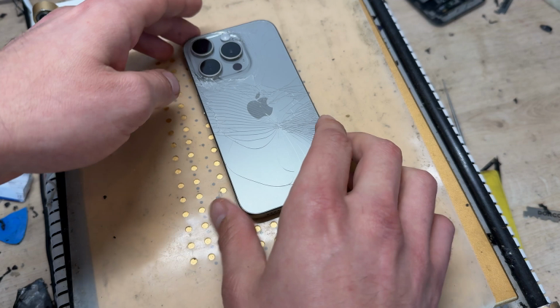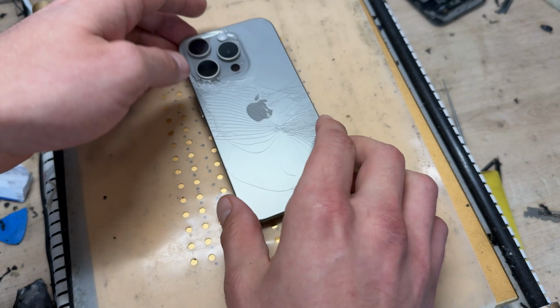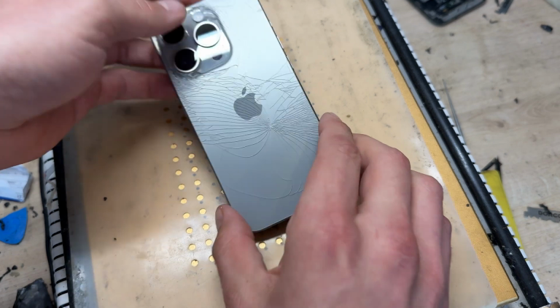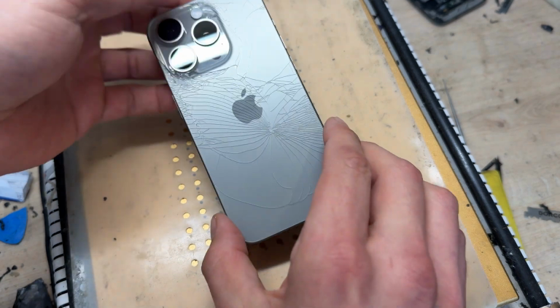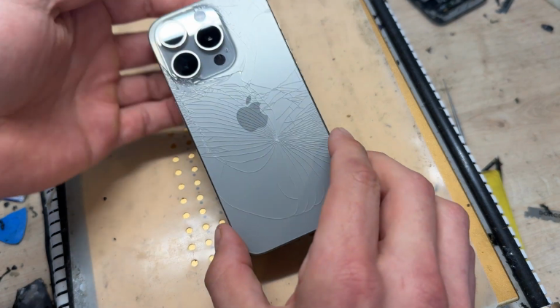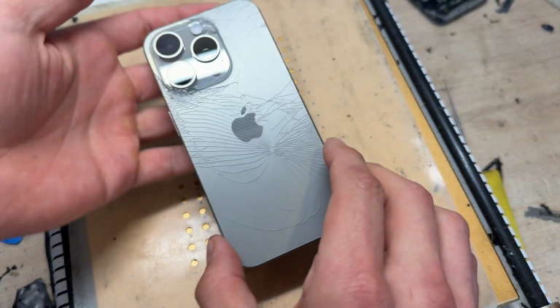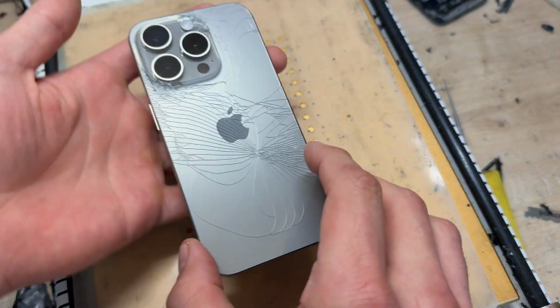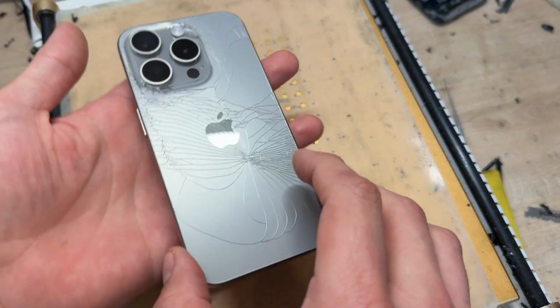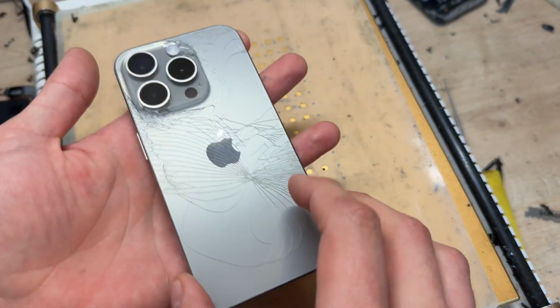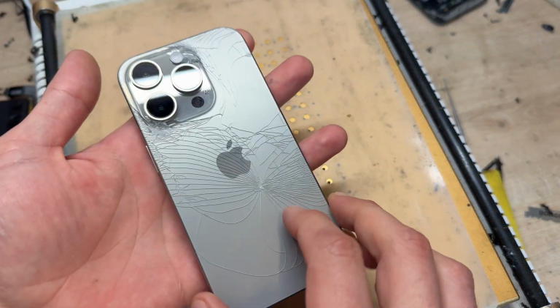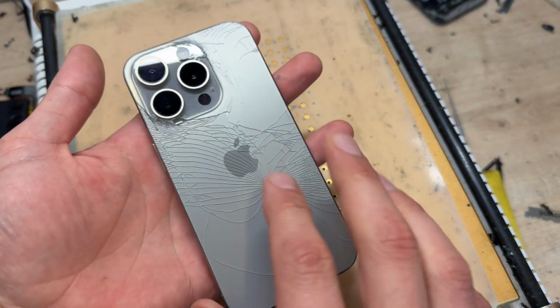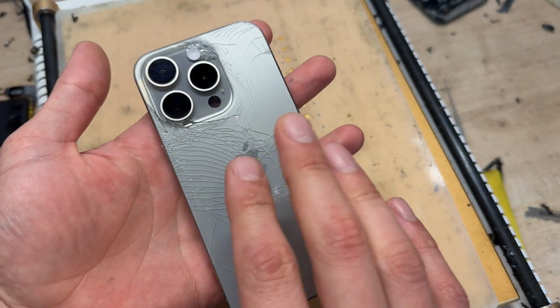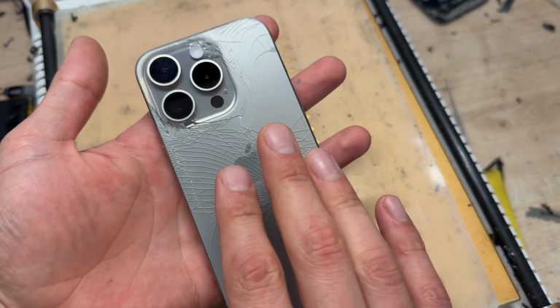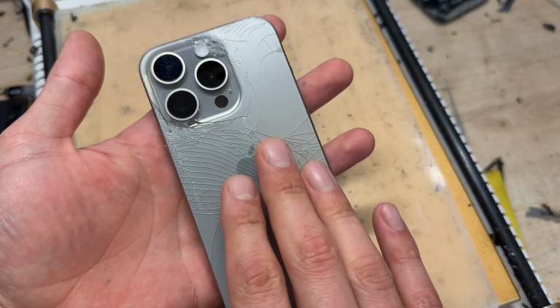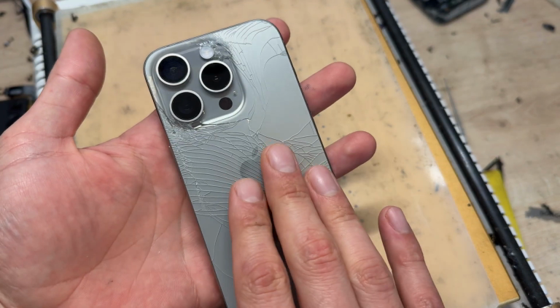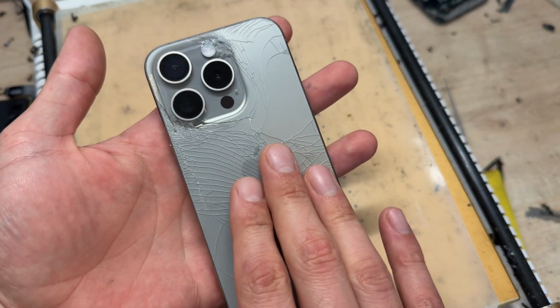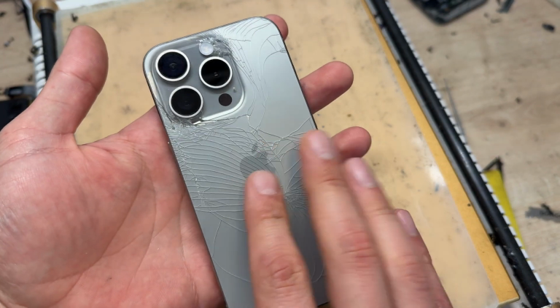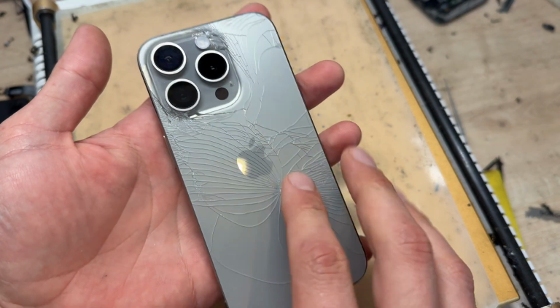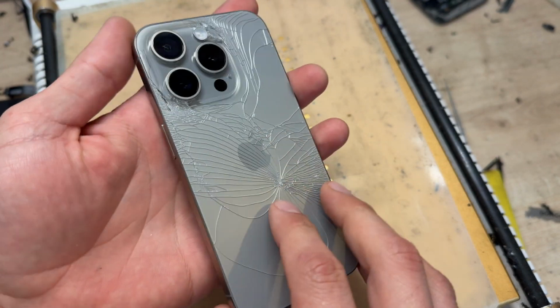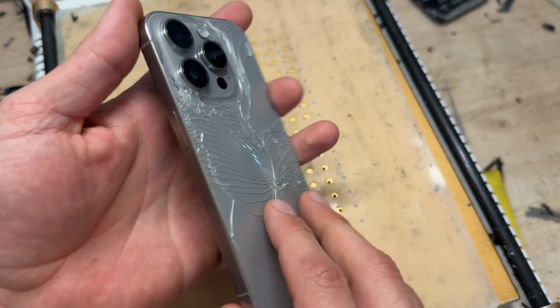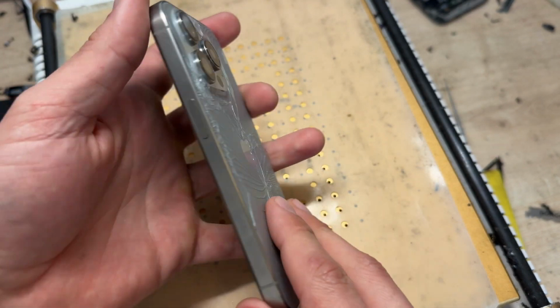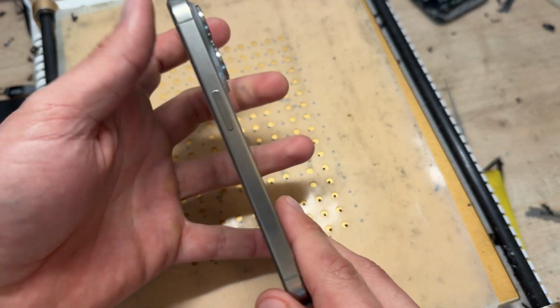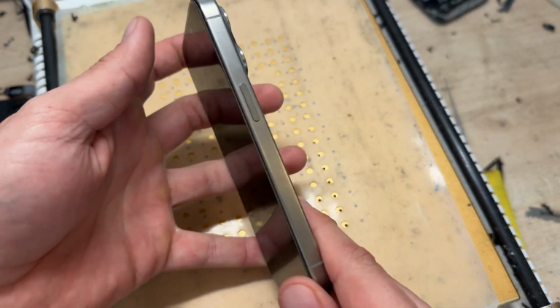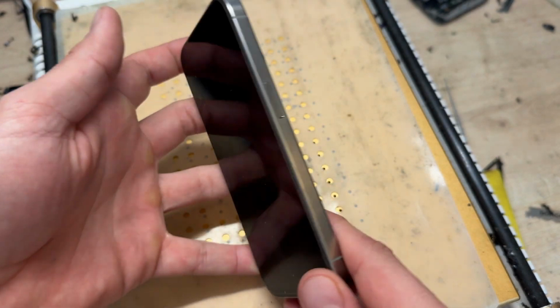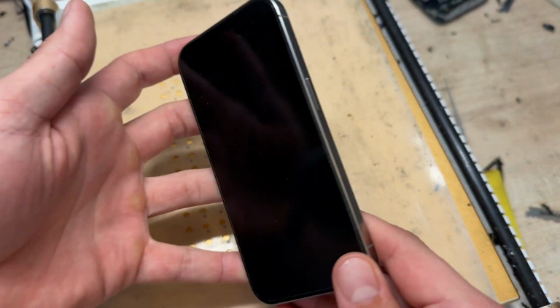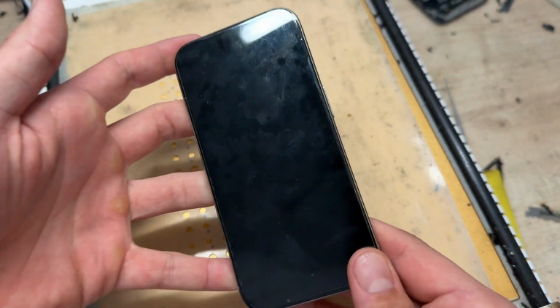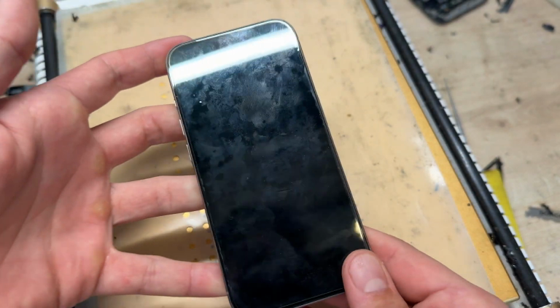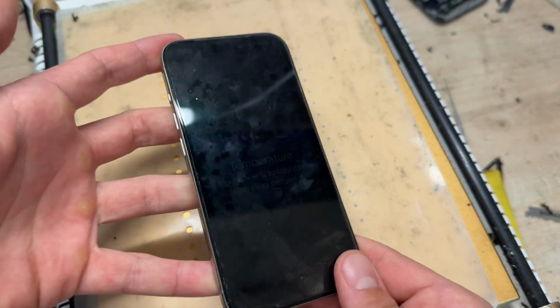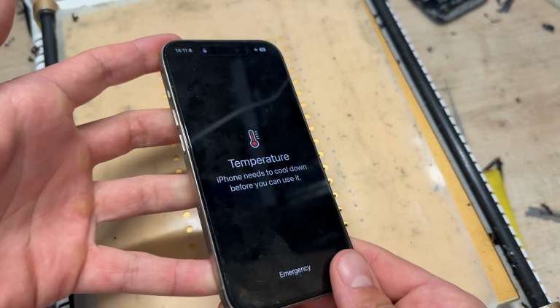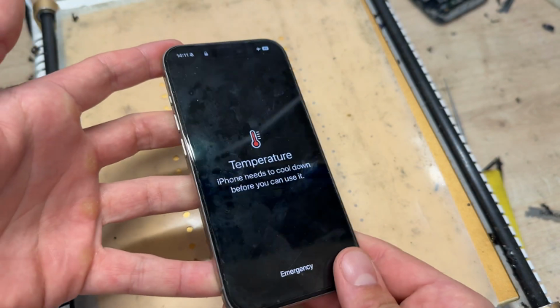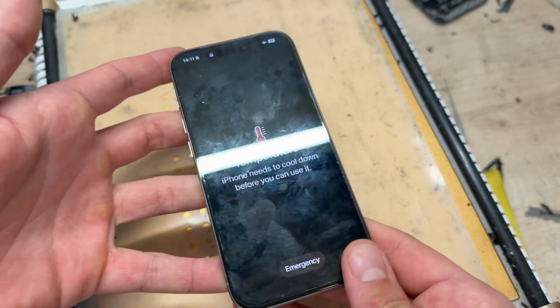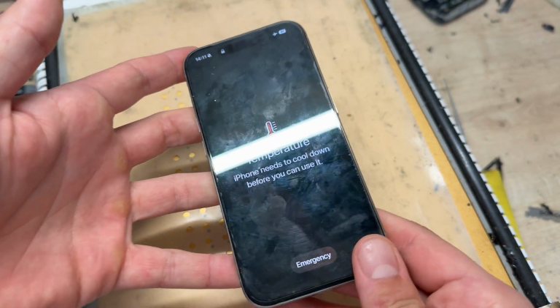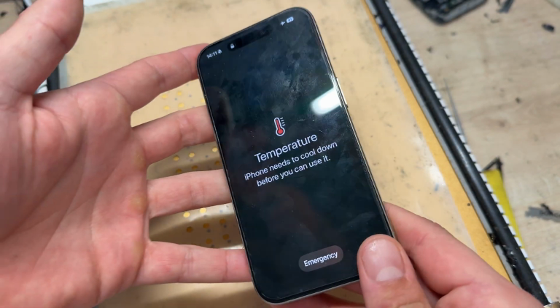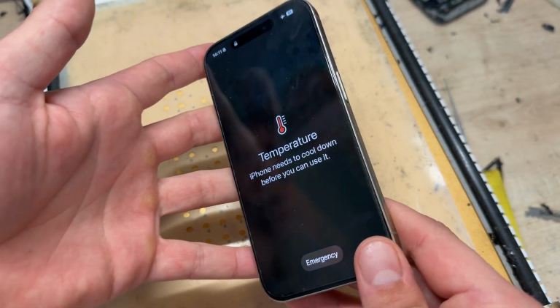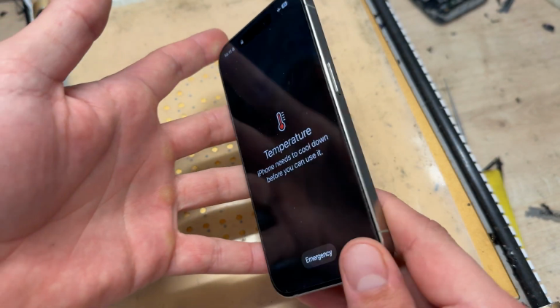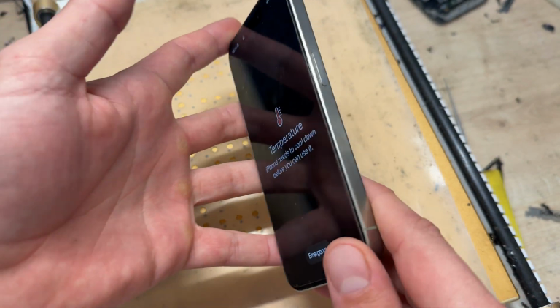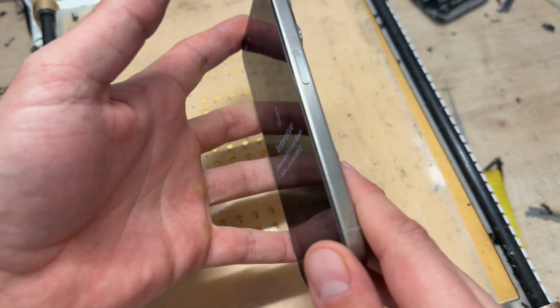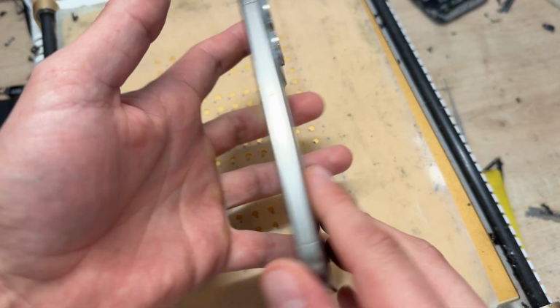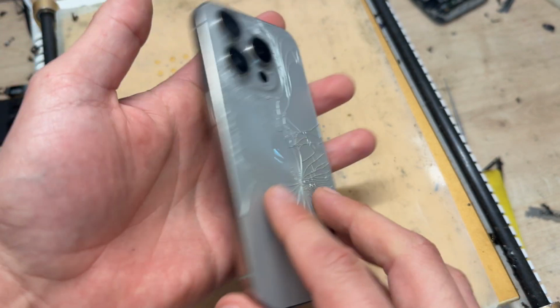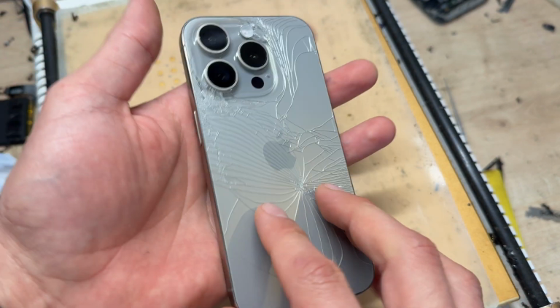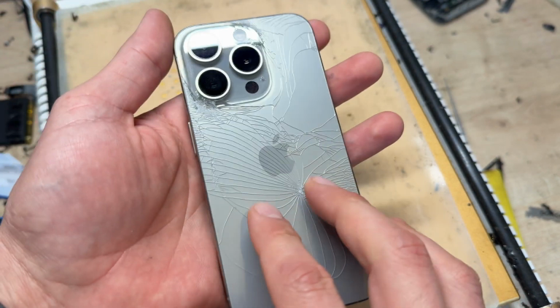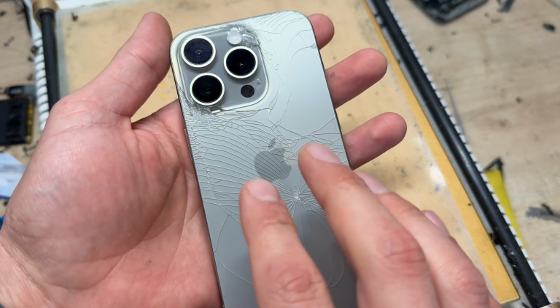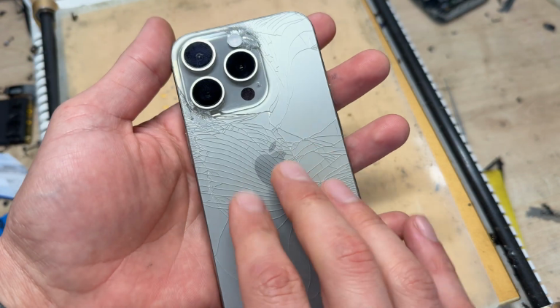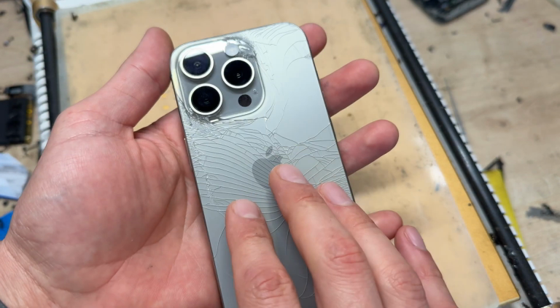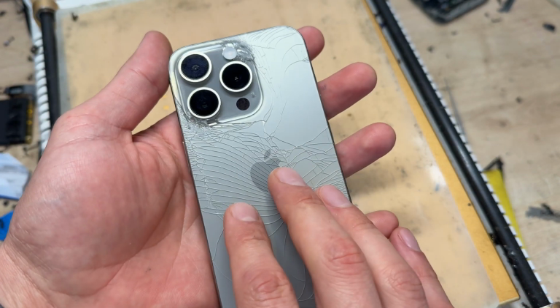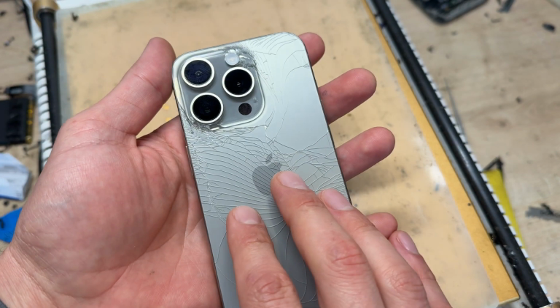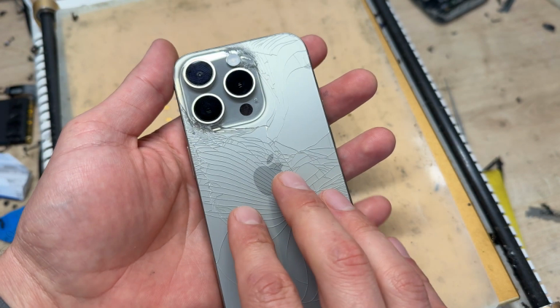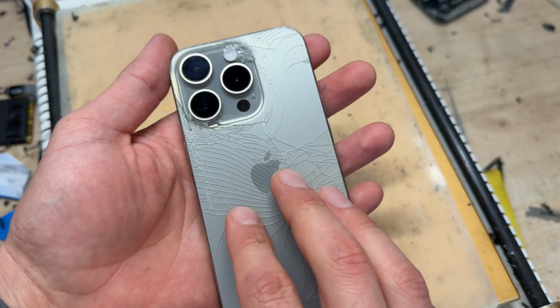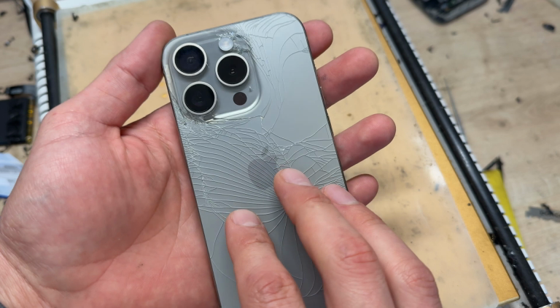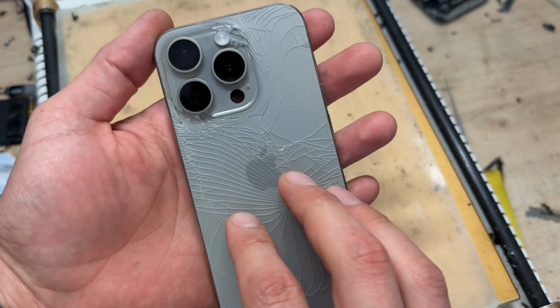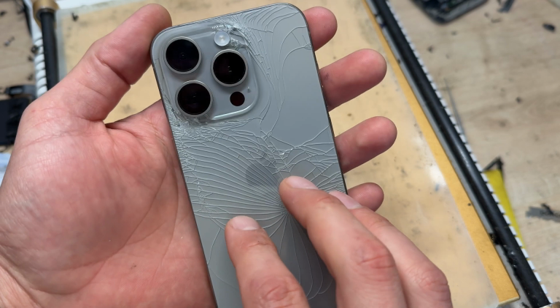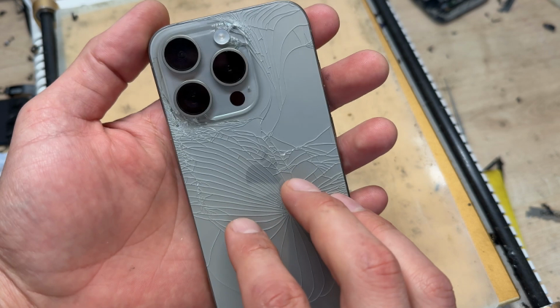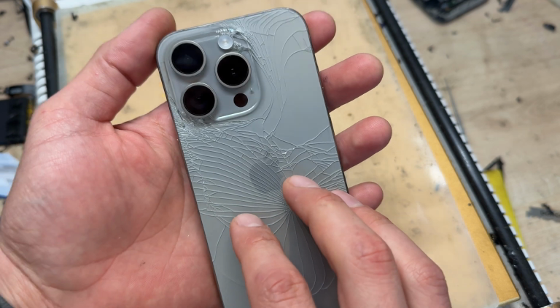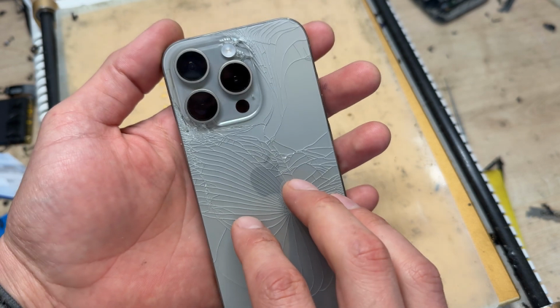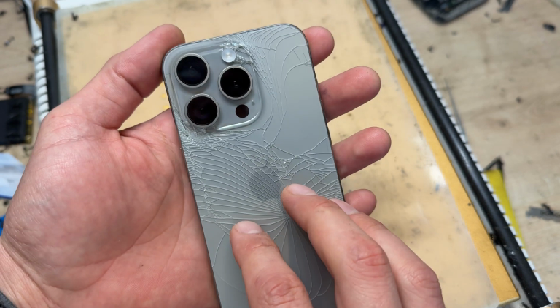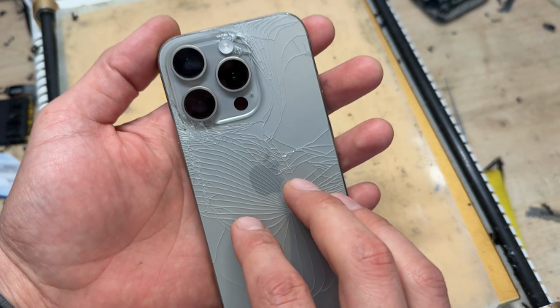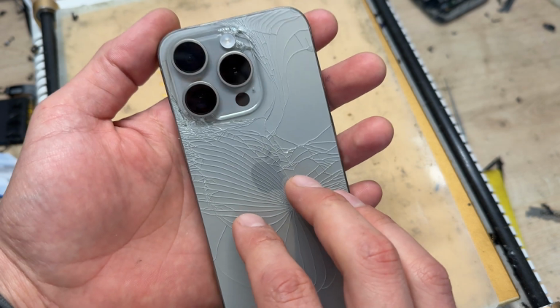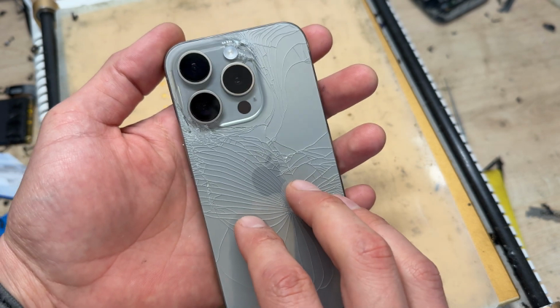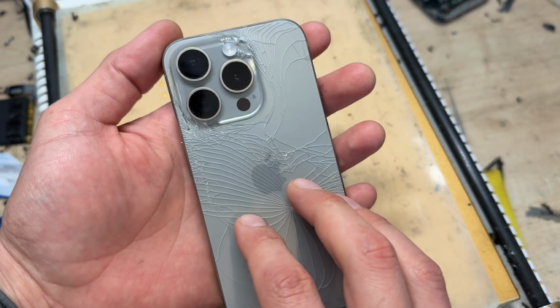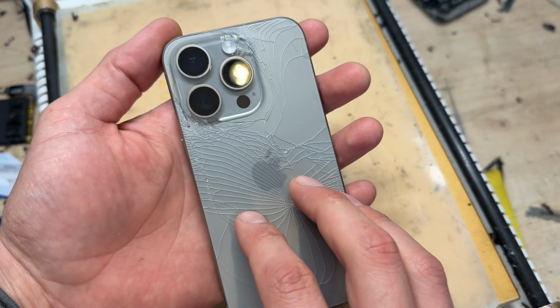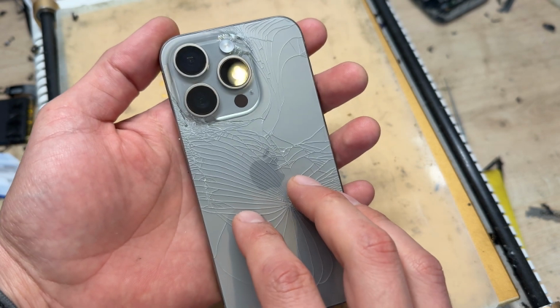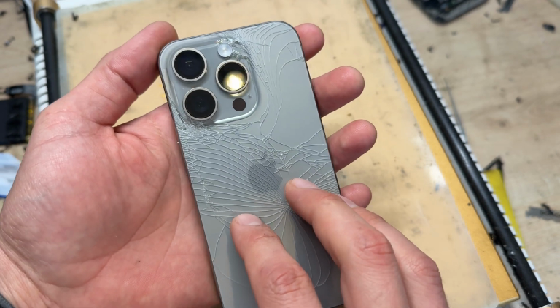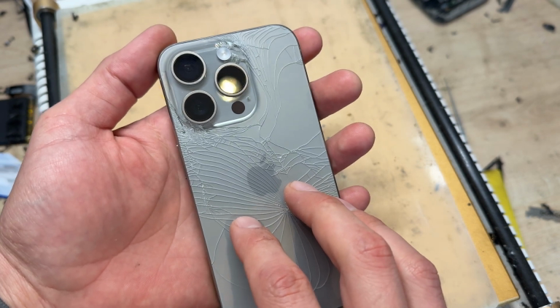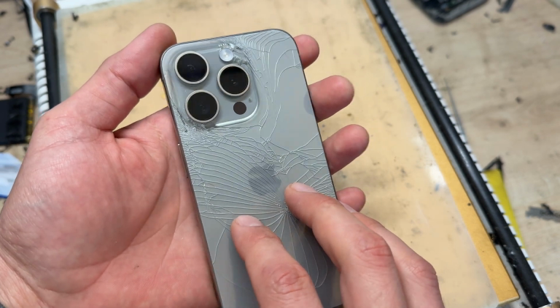In this video I'm going to show you step-by-step instructions on how to replace the rear cover or the back glass on the iPhone 15 Pro.